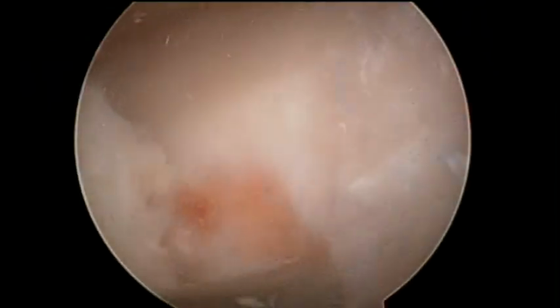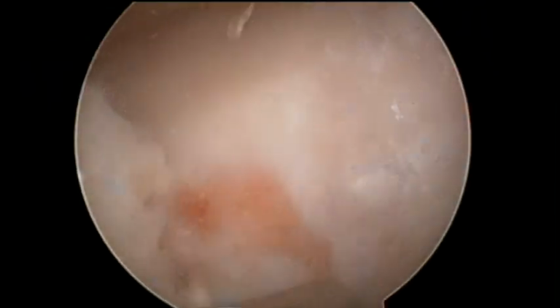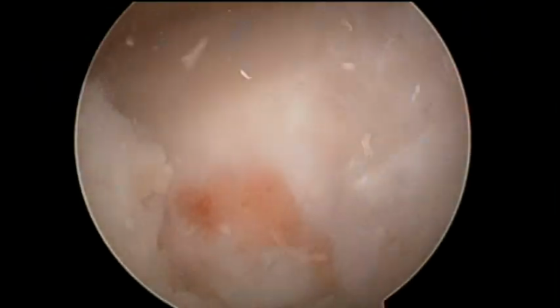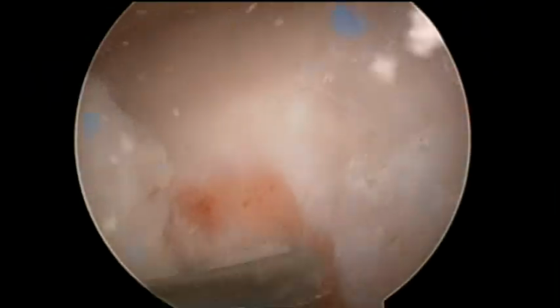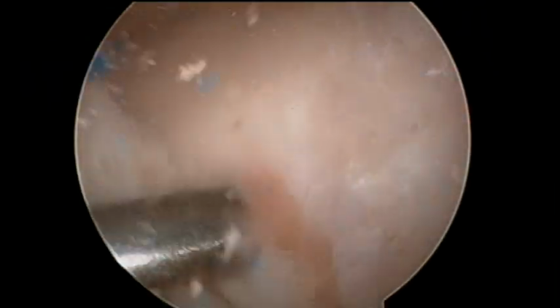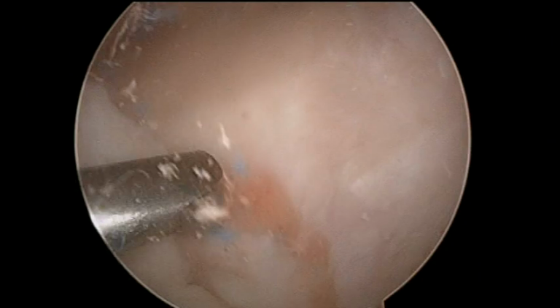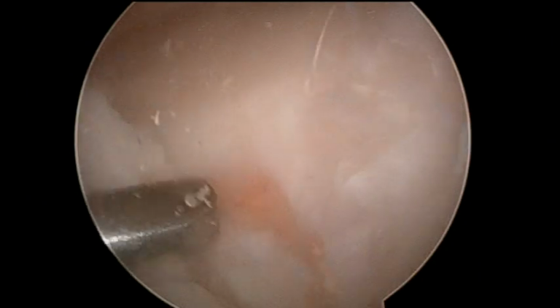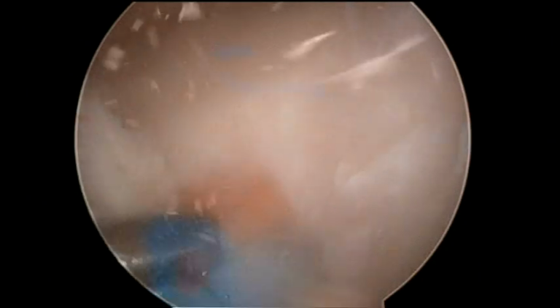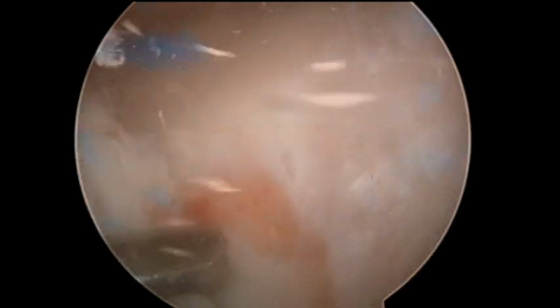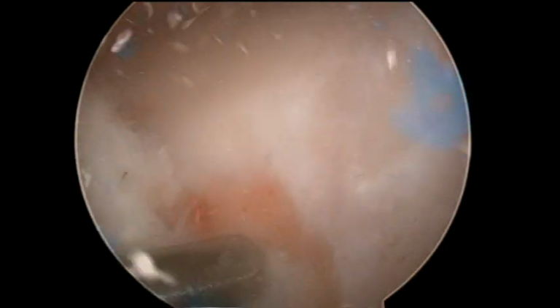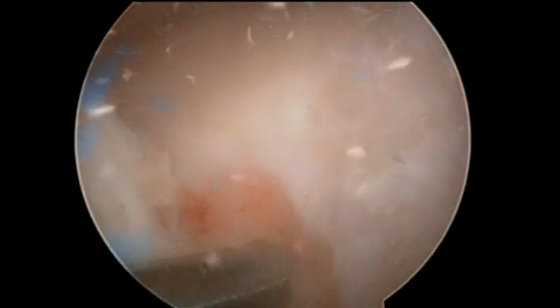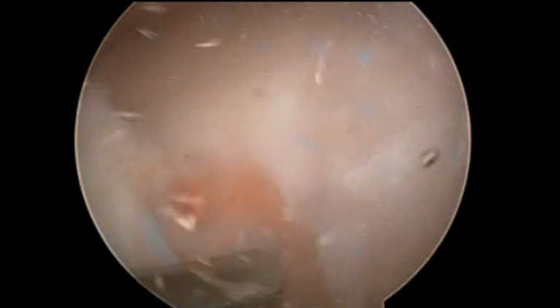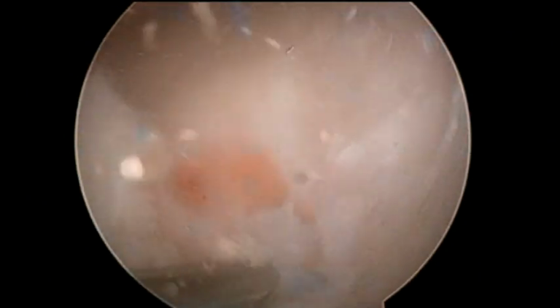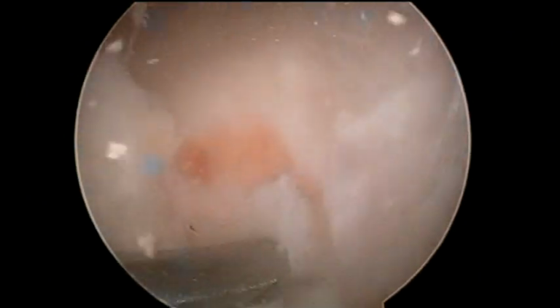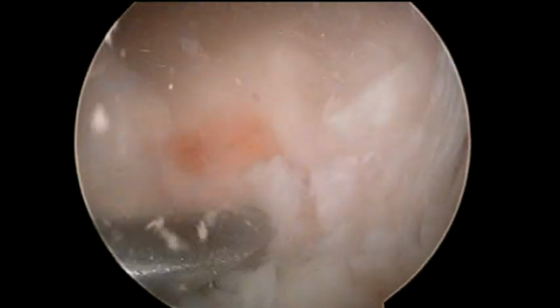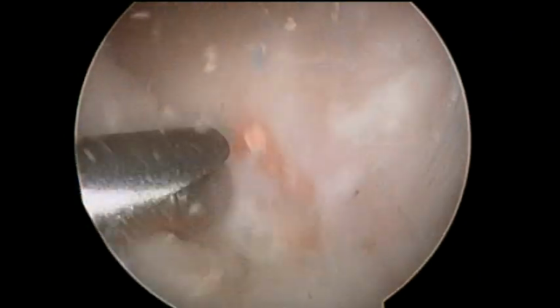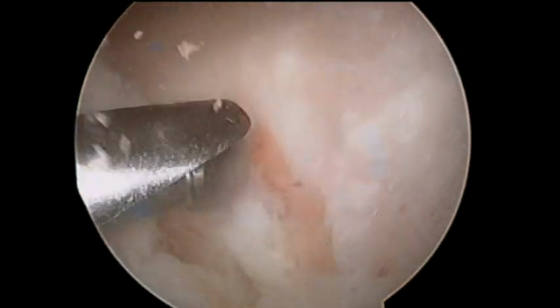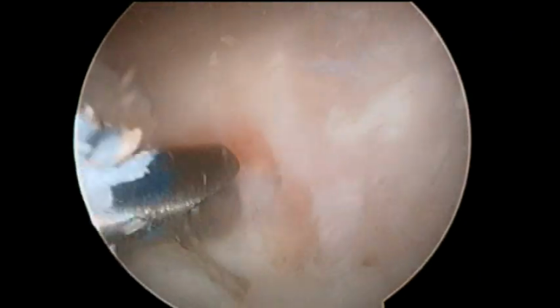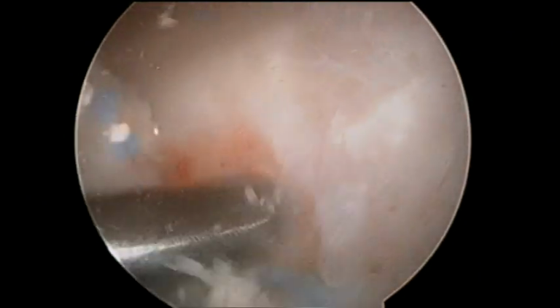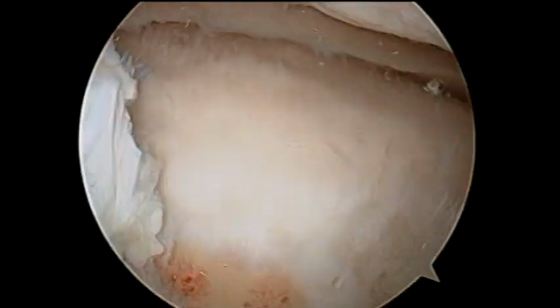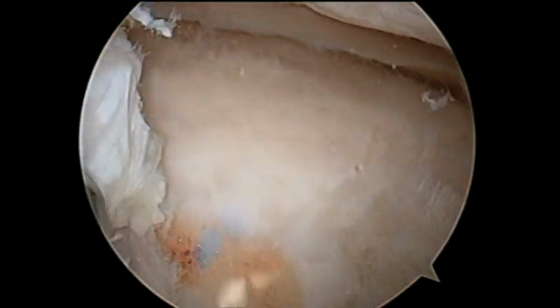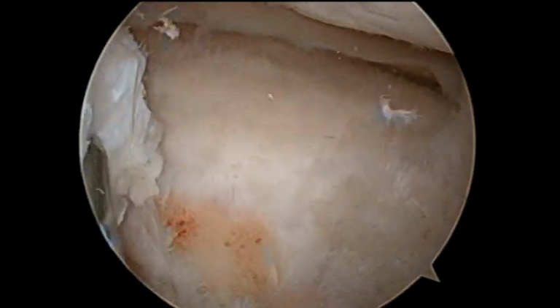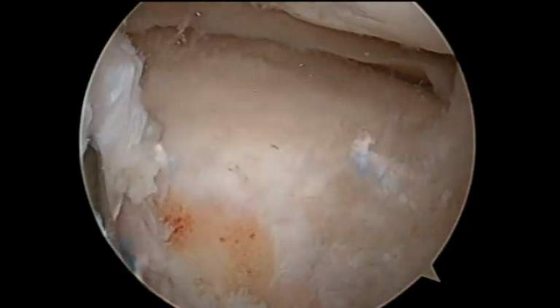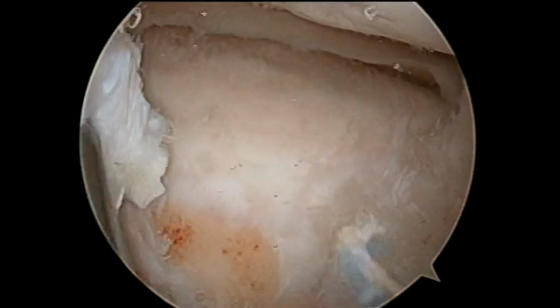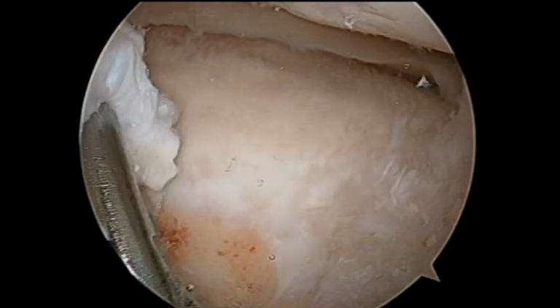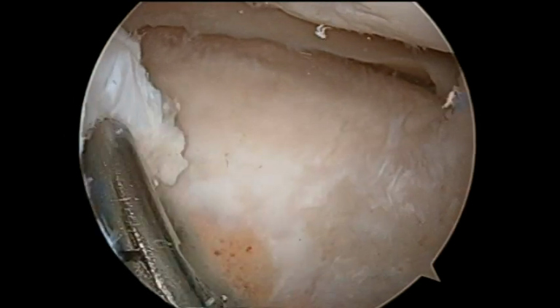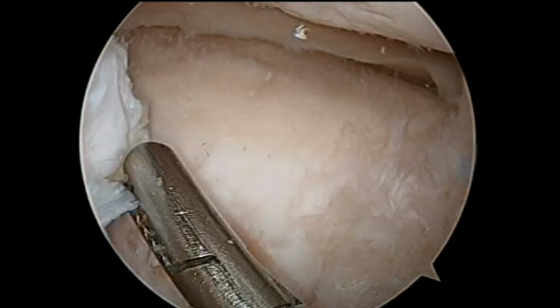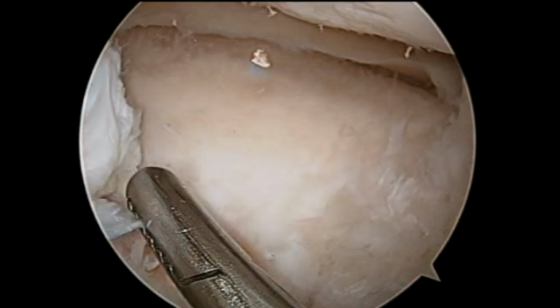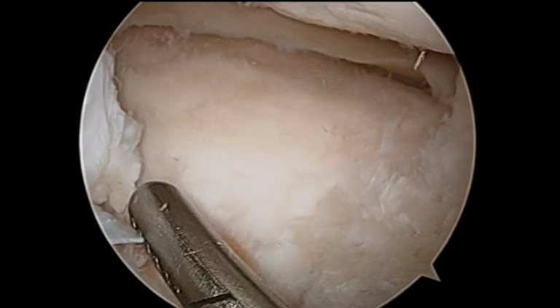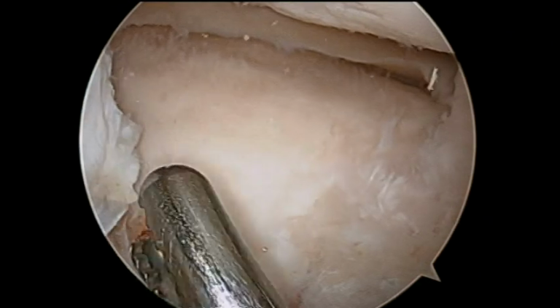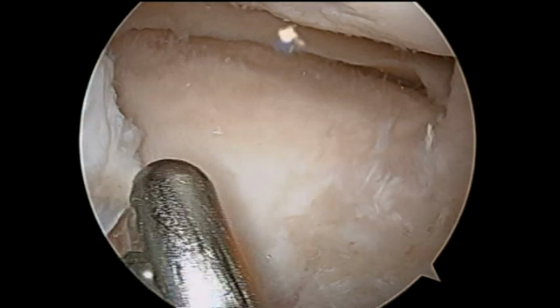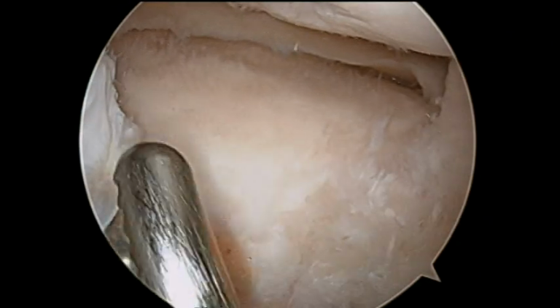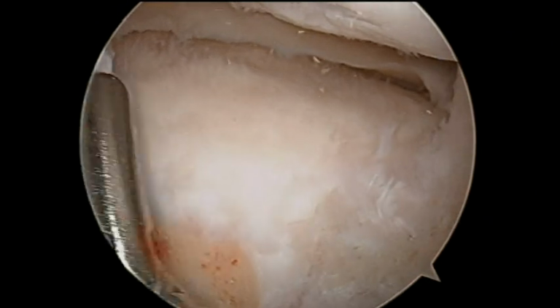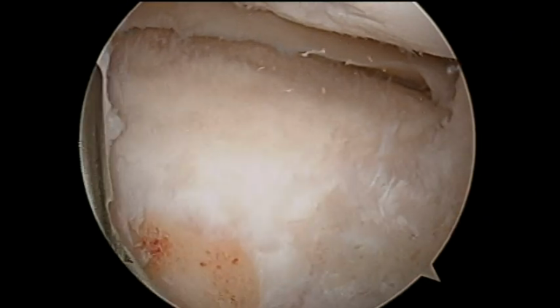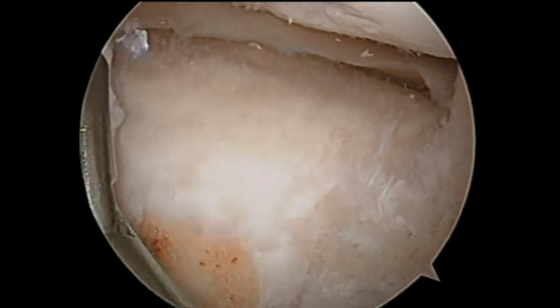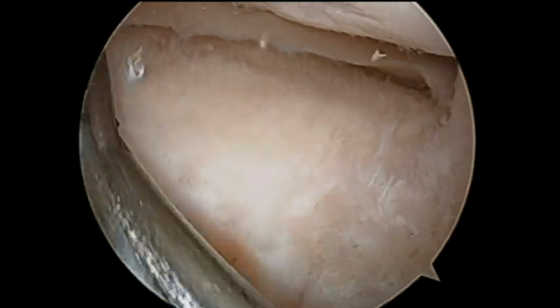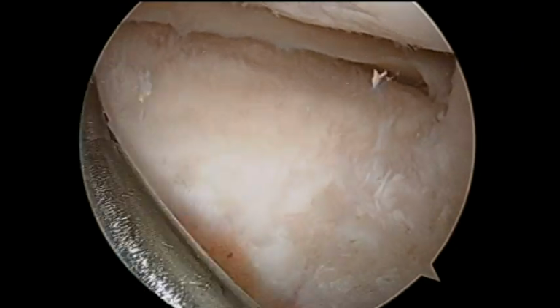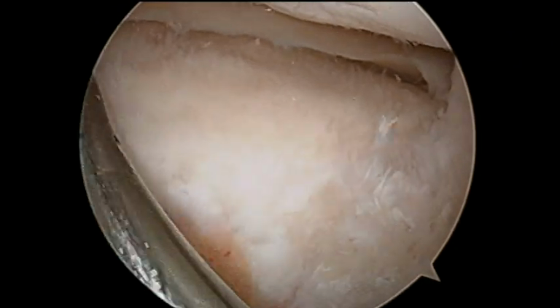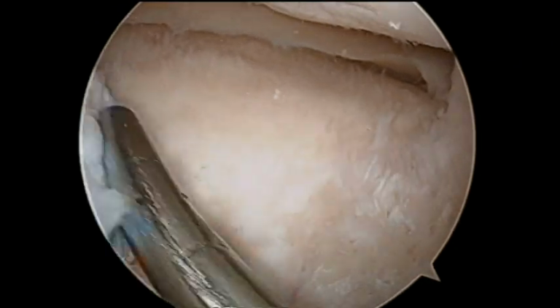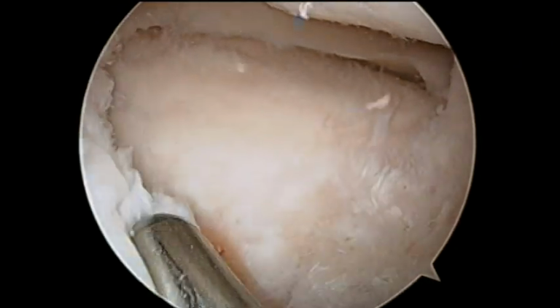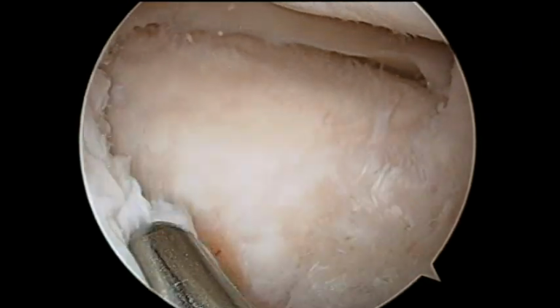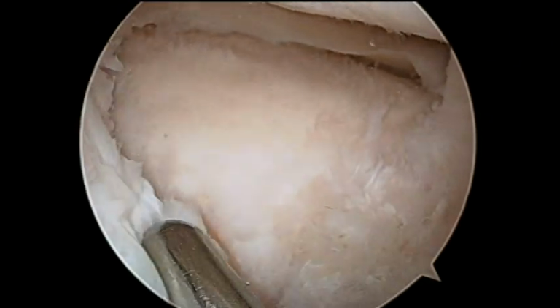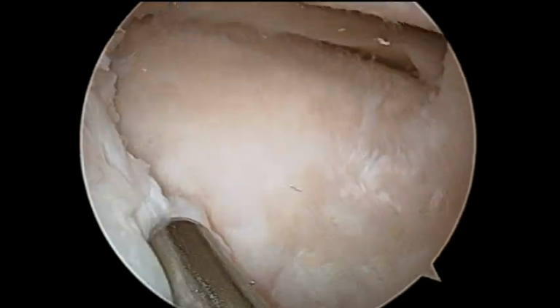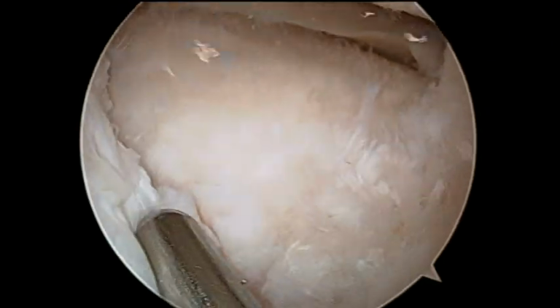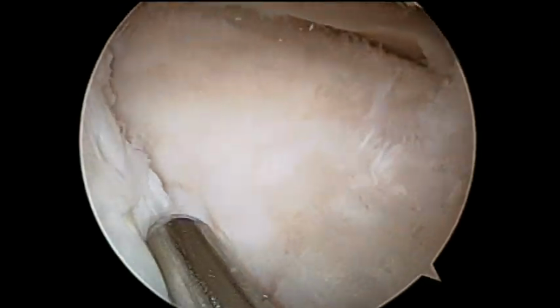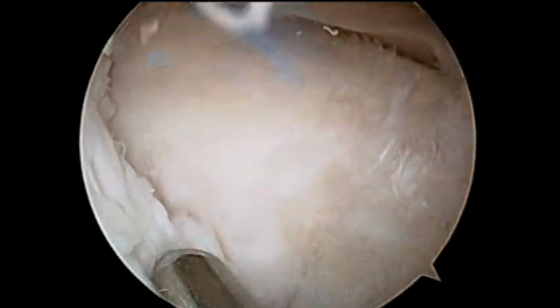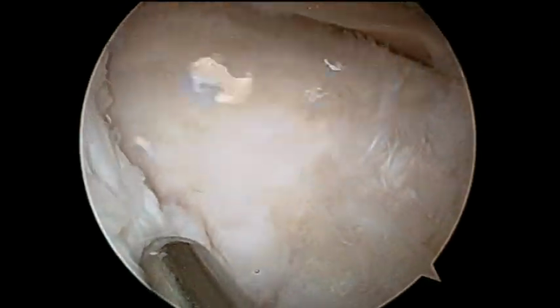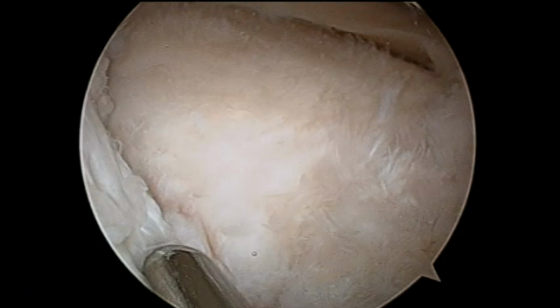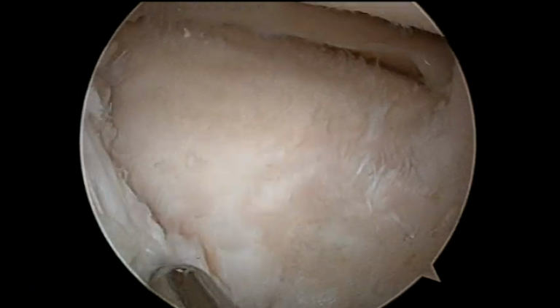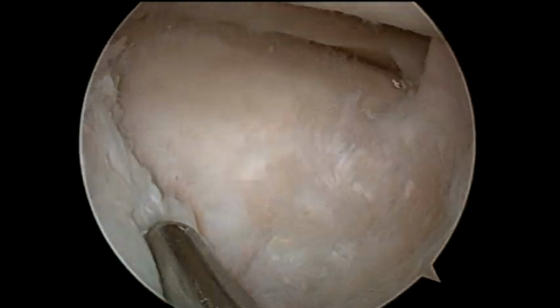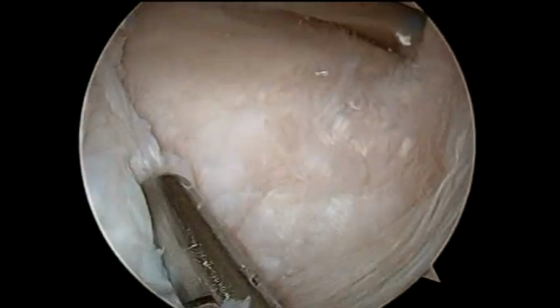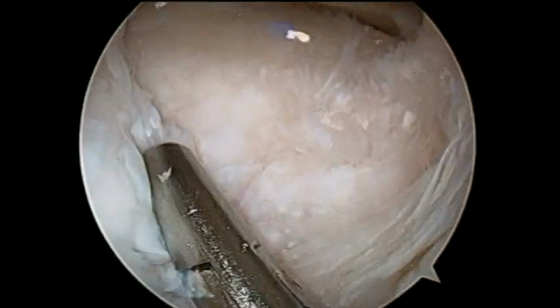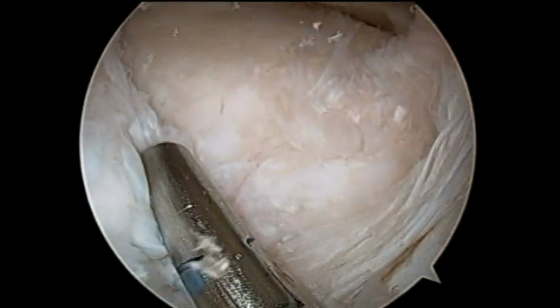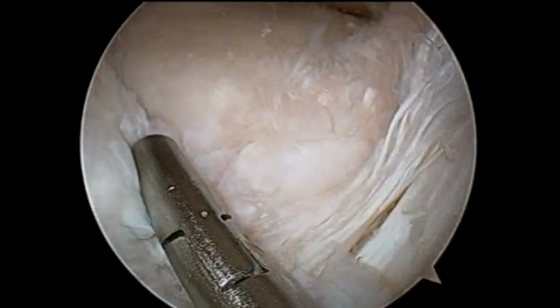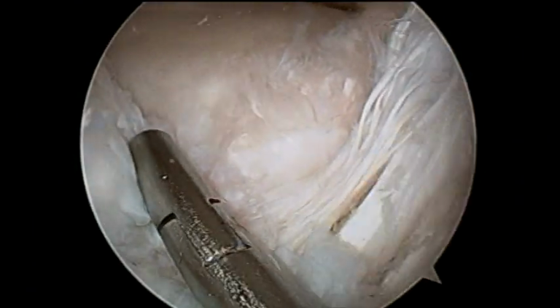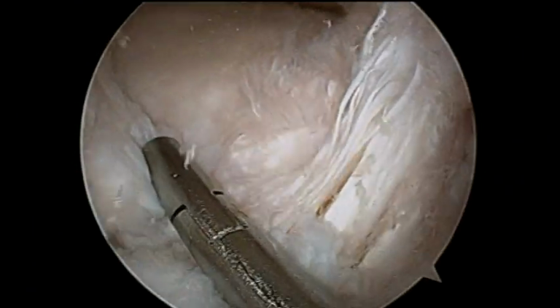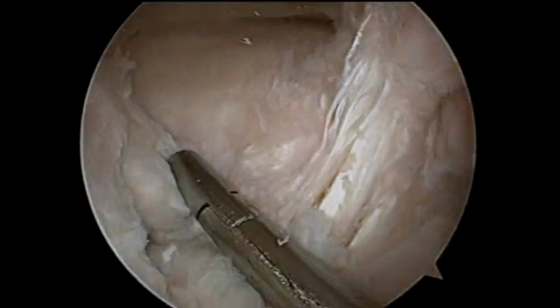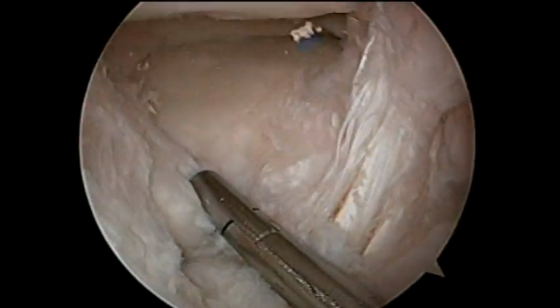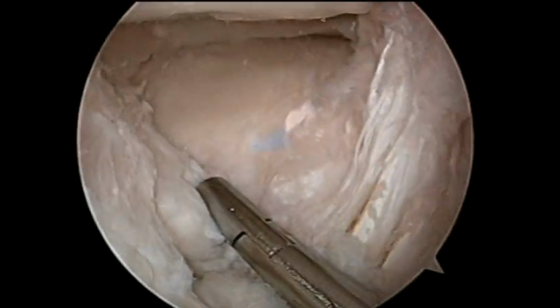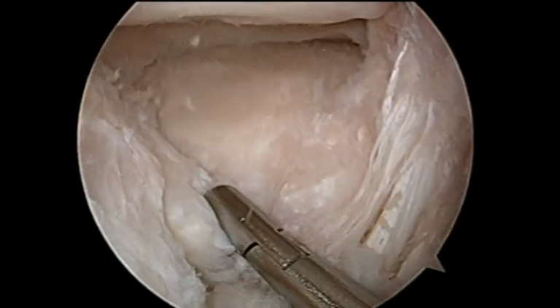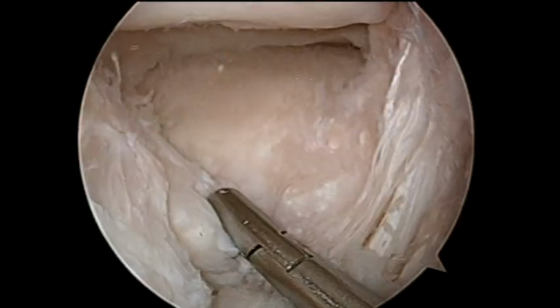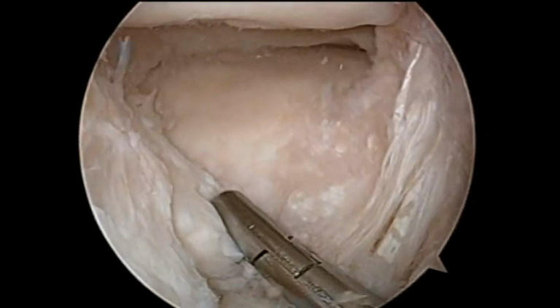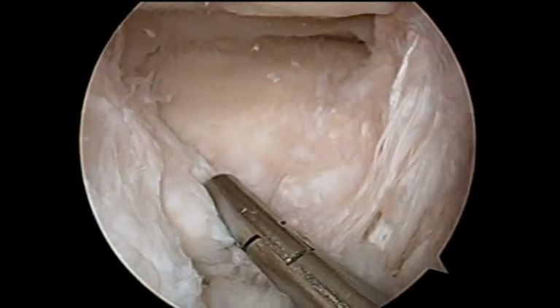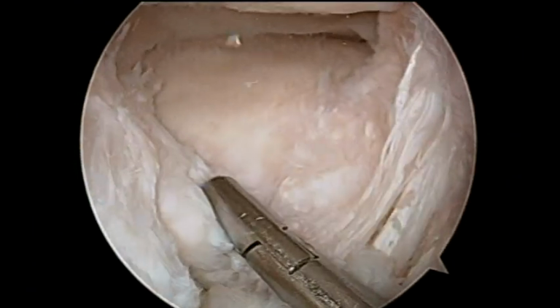After degenerated tissue removal, a bed is prepared on the lateral tibial plateau to perform the anterior horn reinsertion.